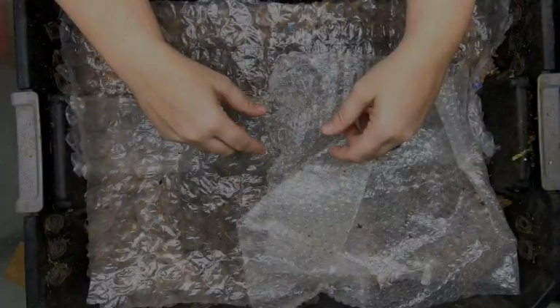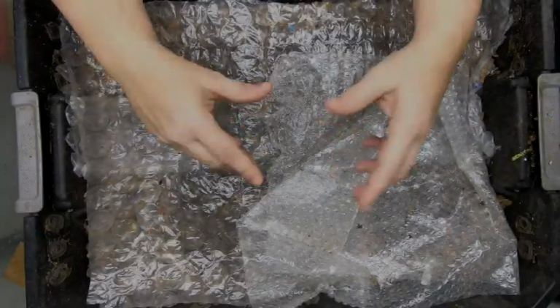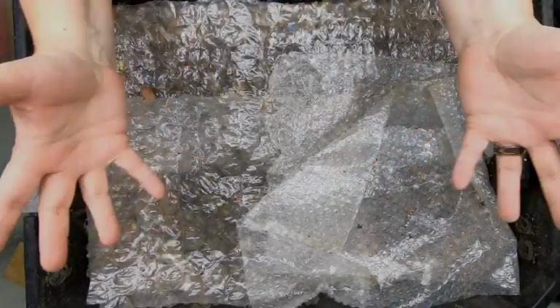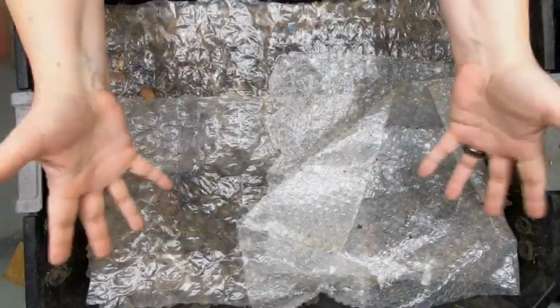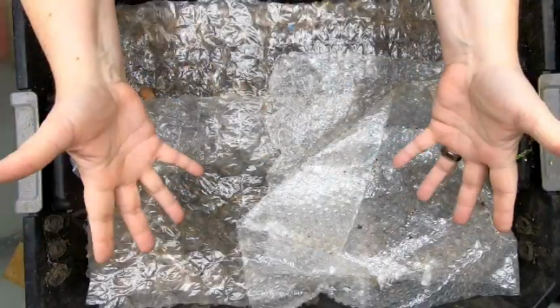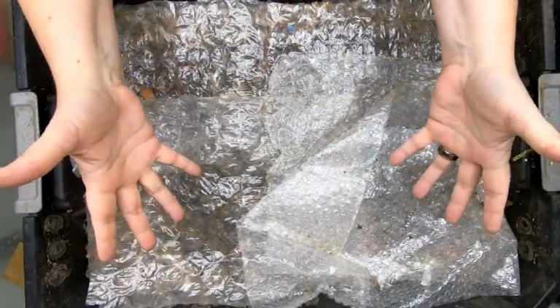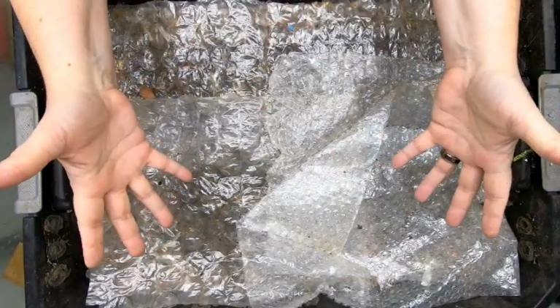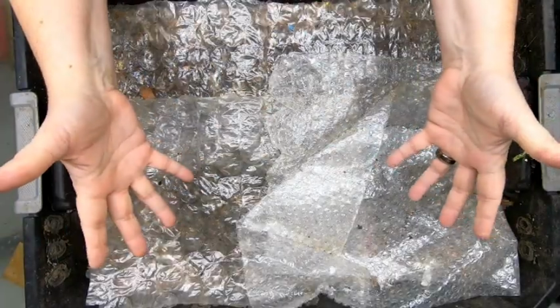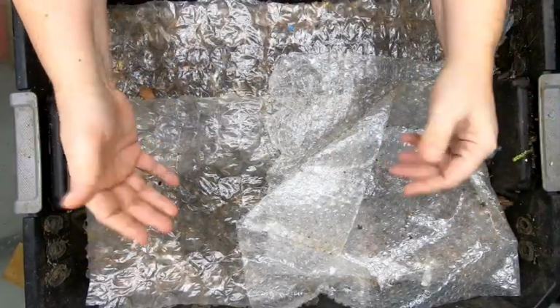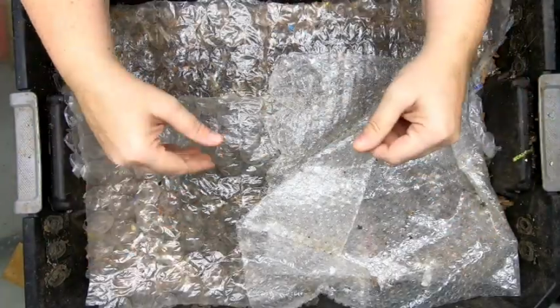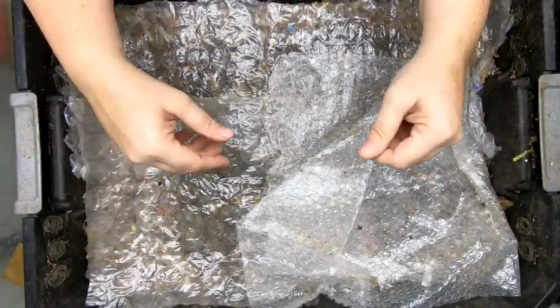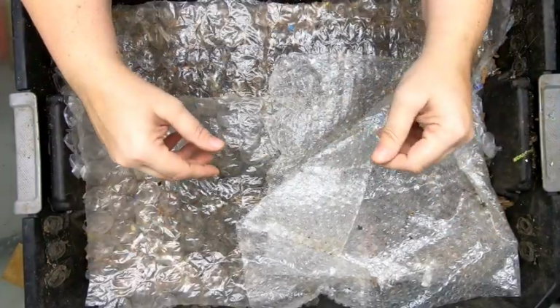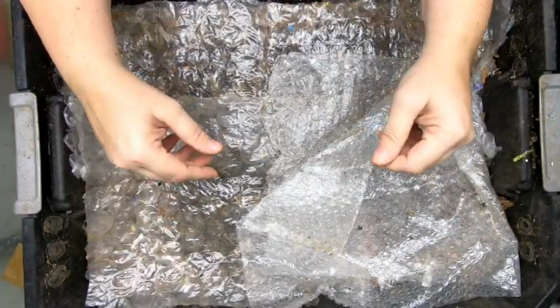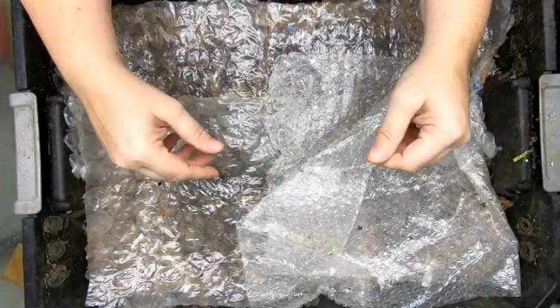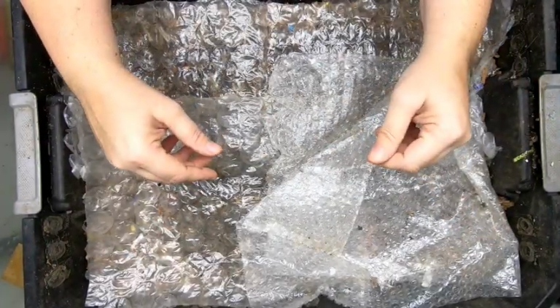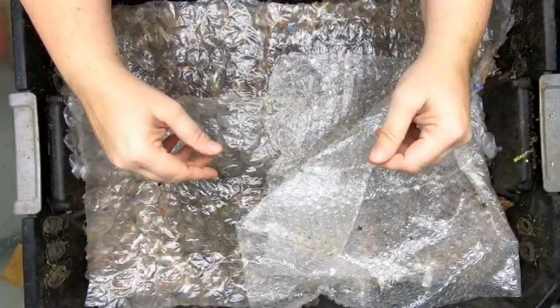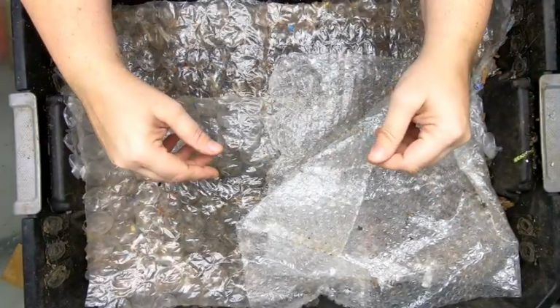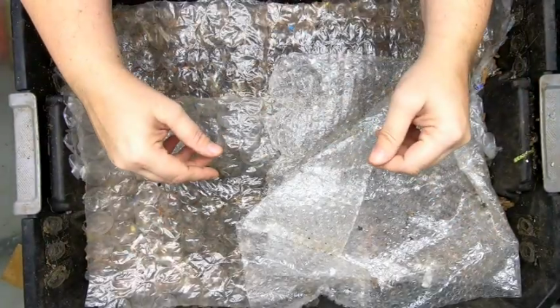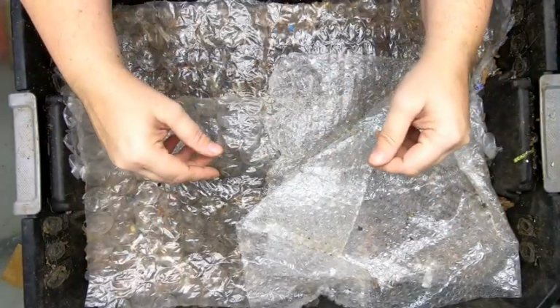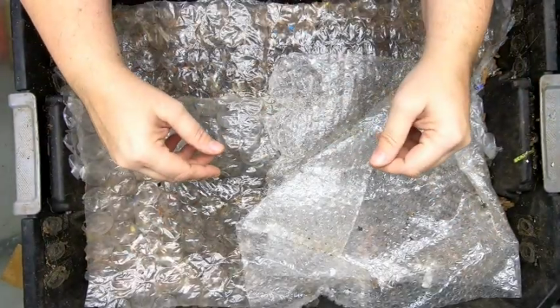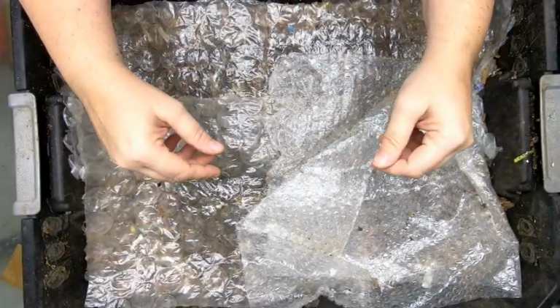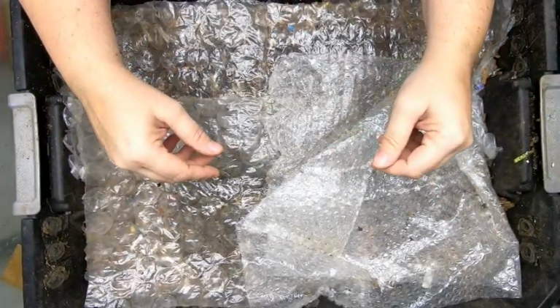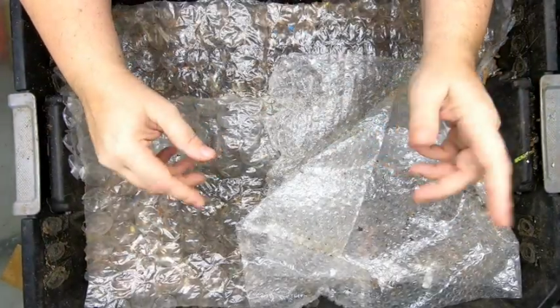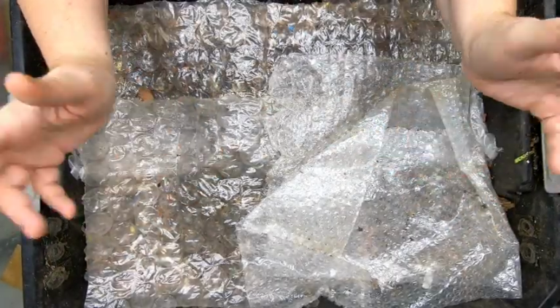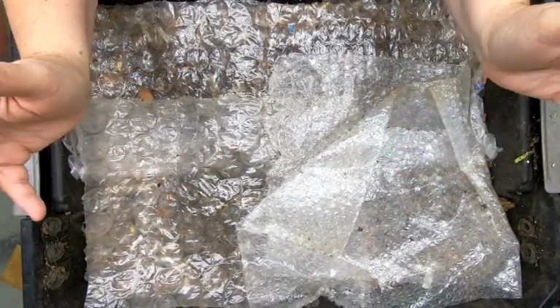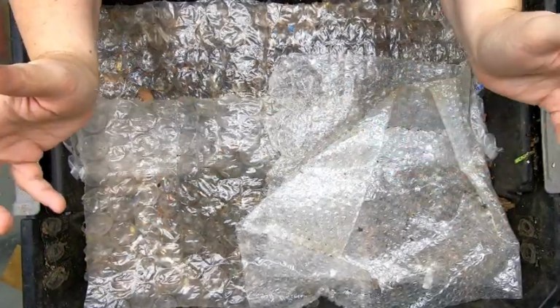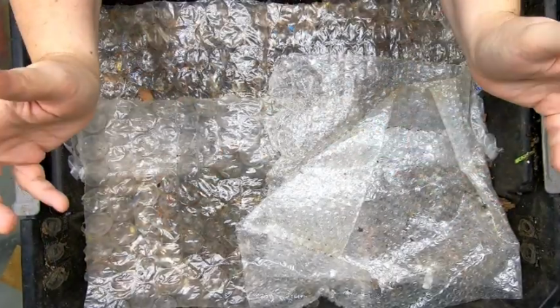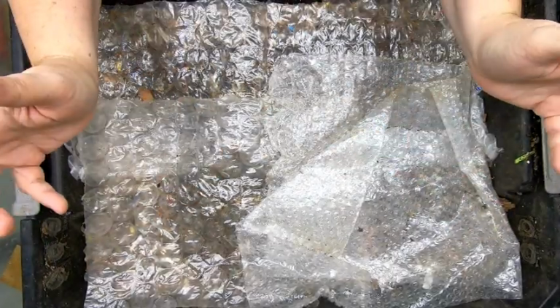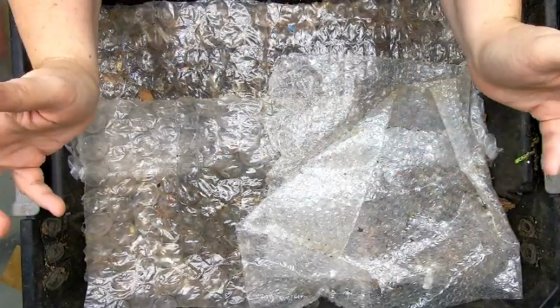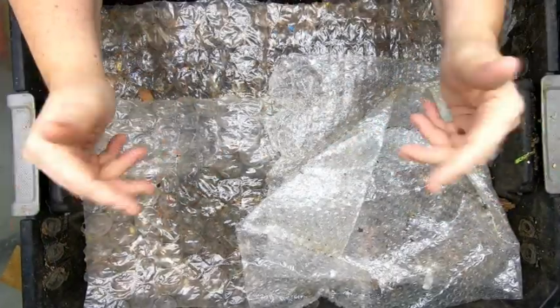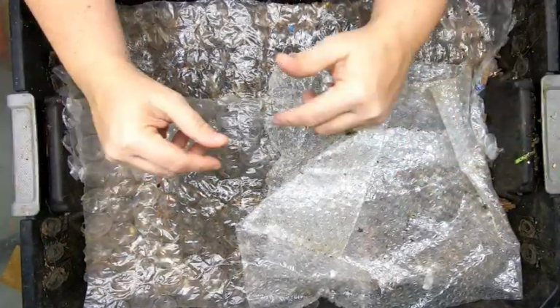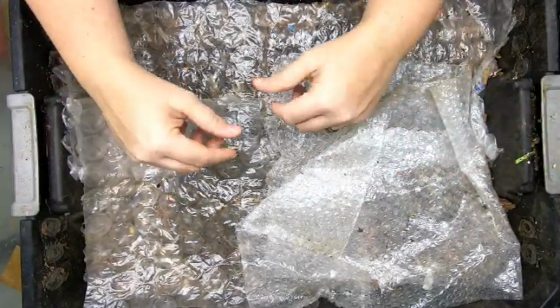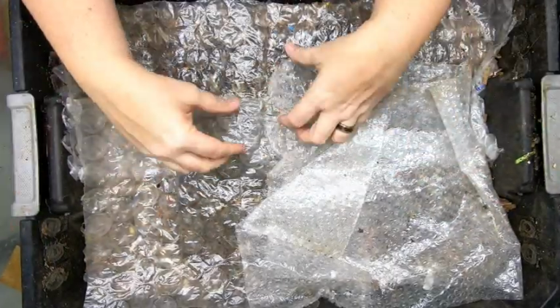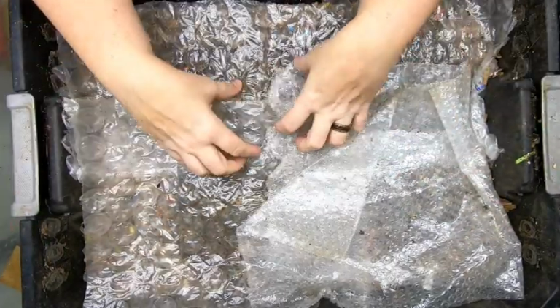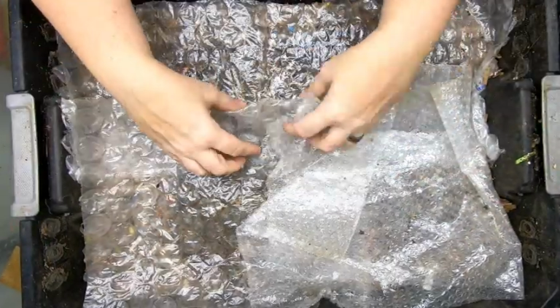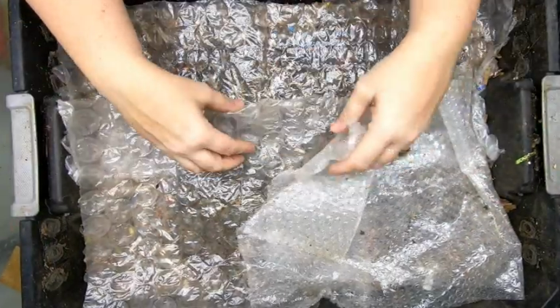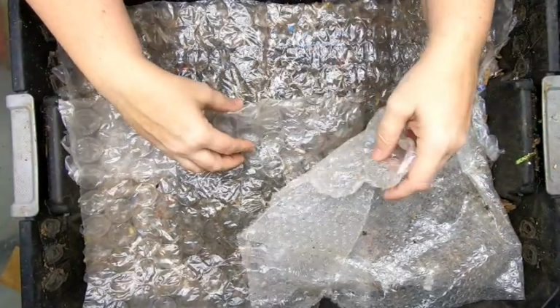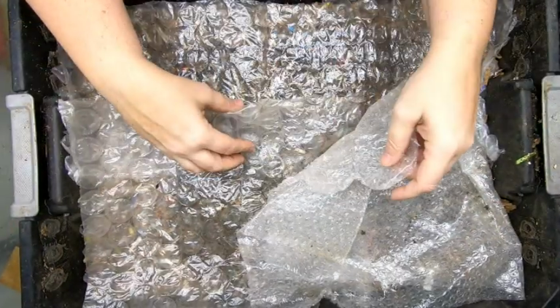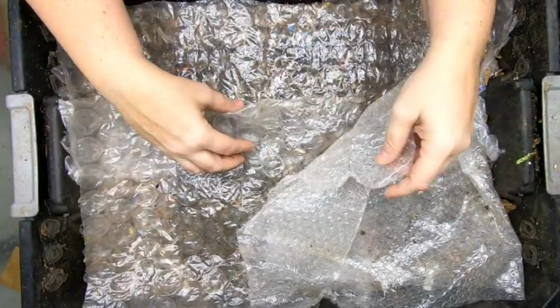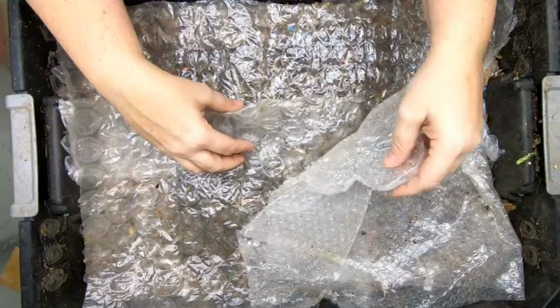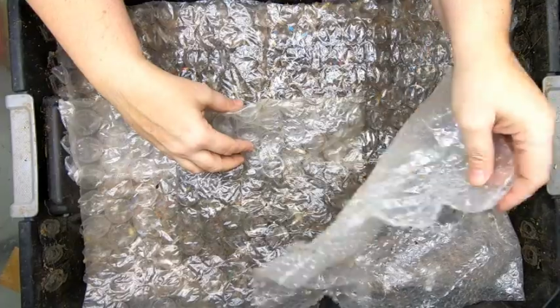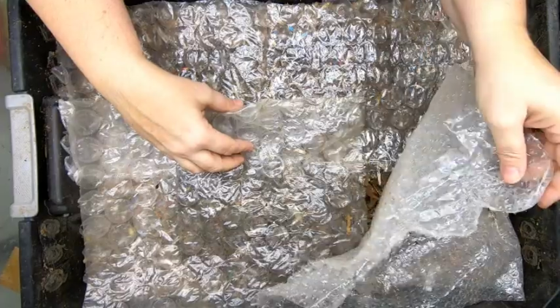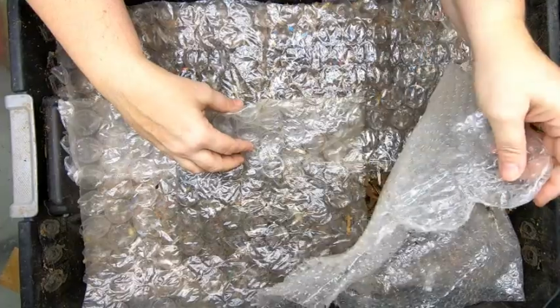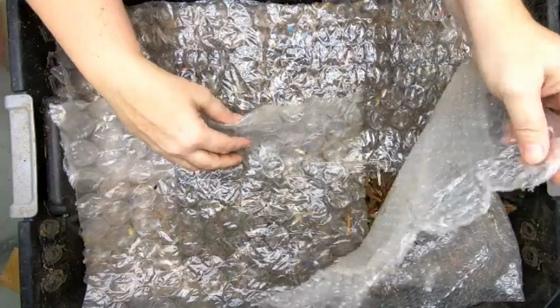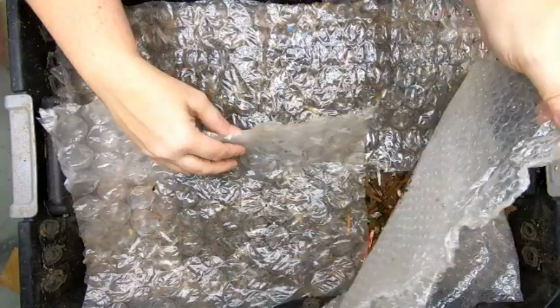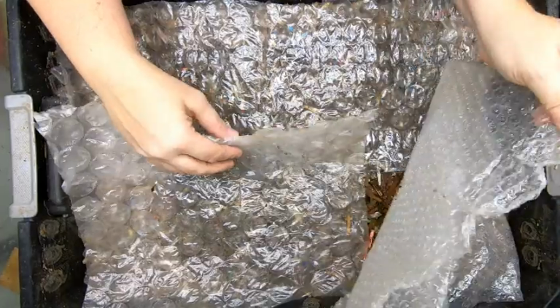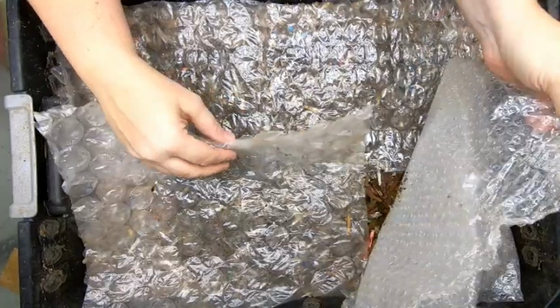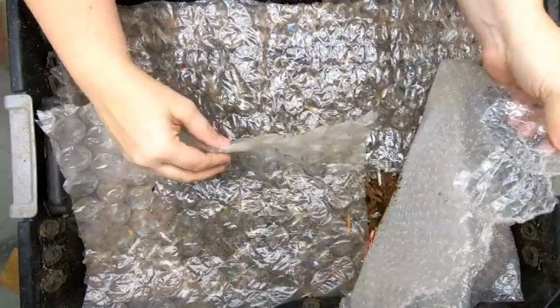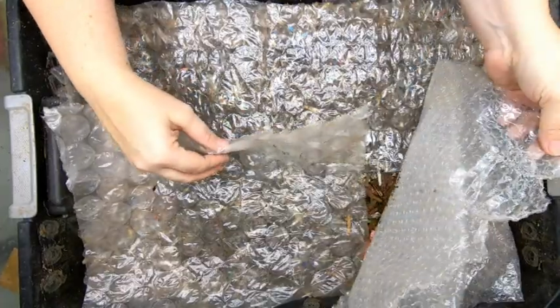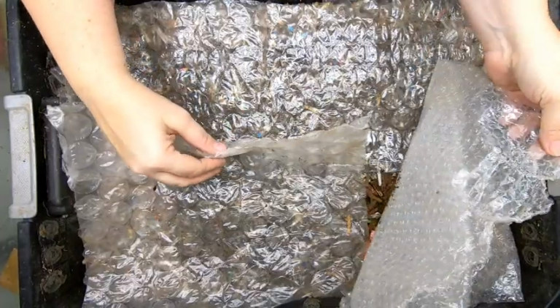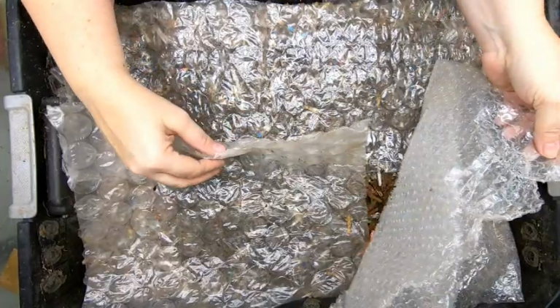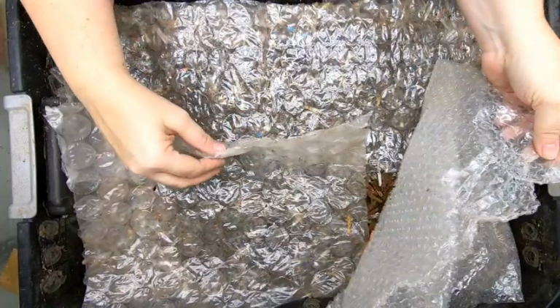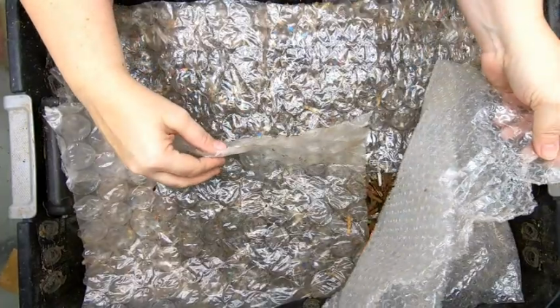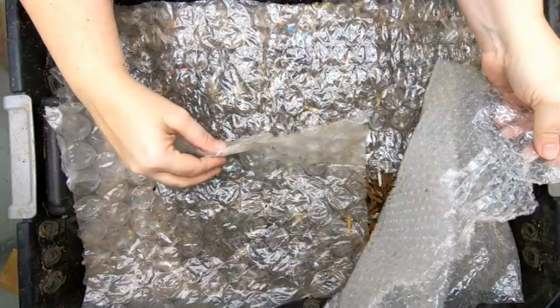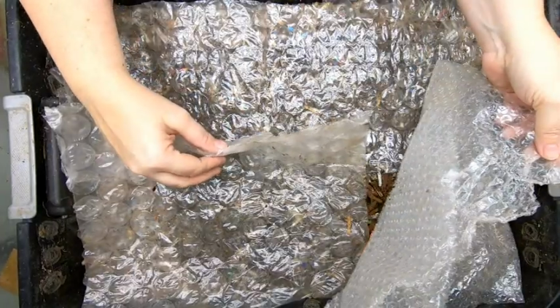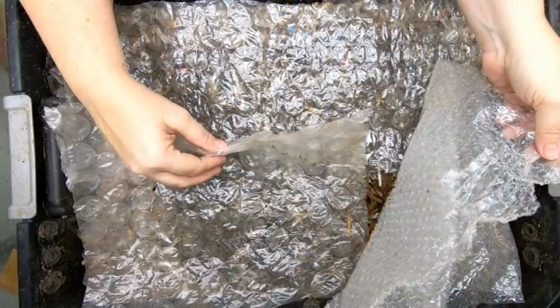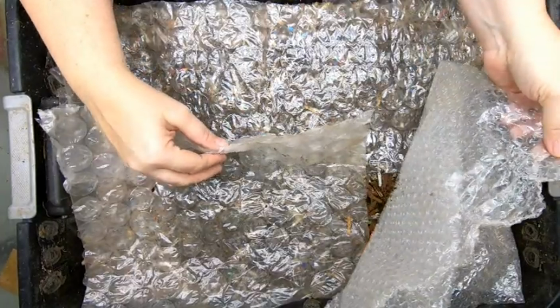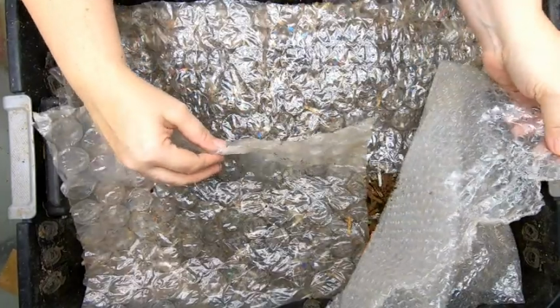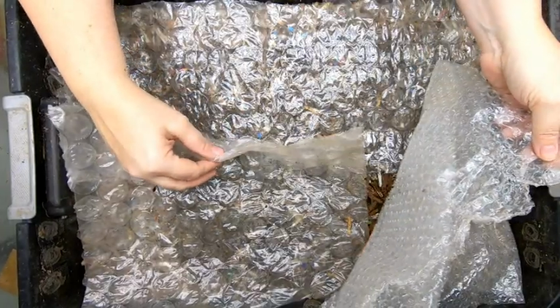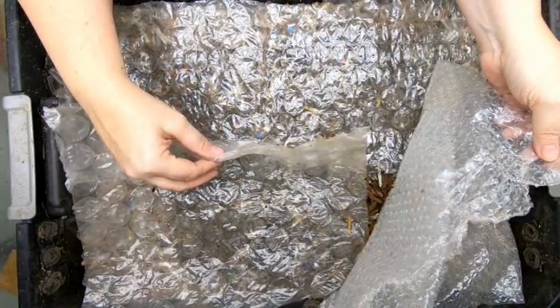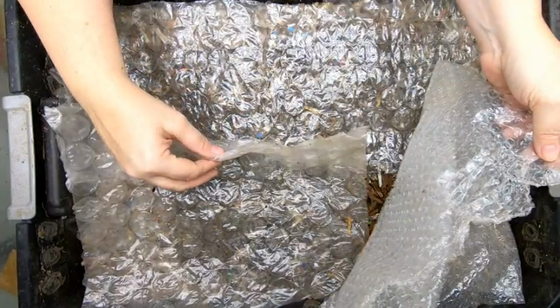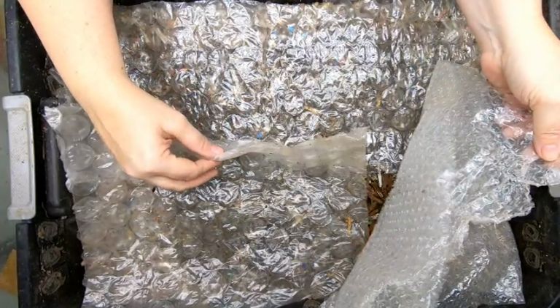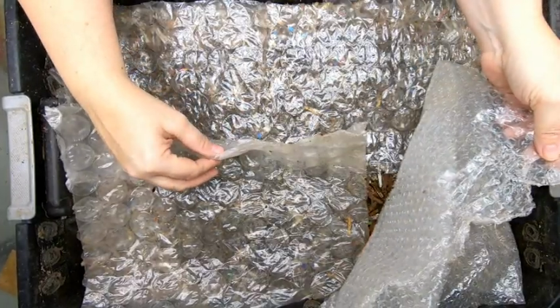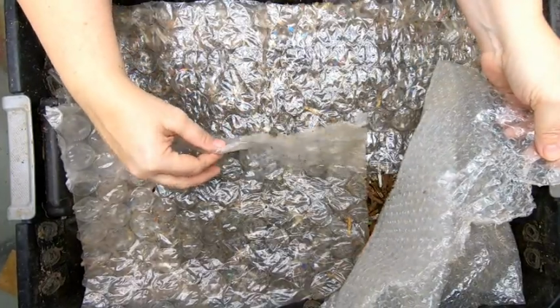Hey guys, it's Anne. Welcome to the channel and this morning we are going to take a look in on my DIY stacked system.